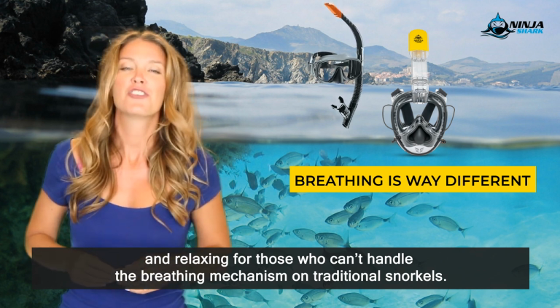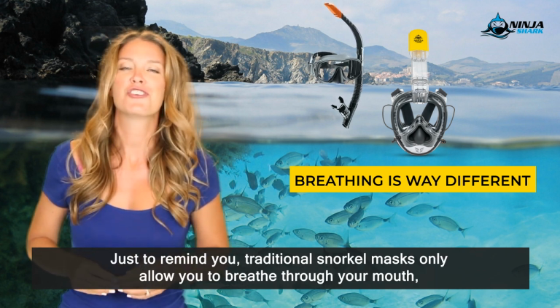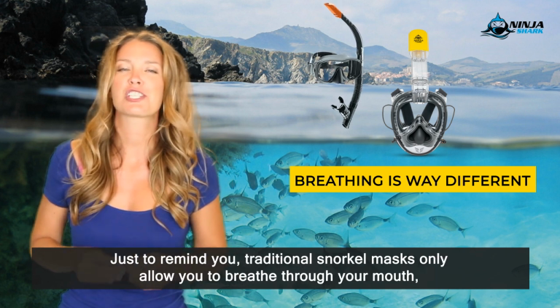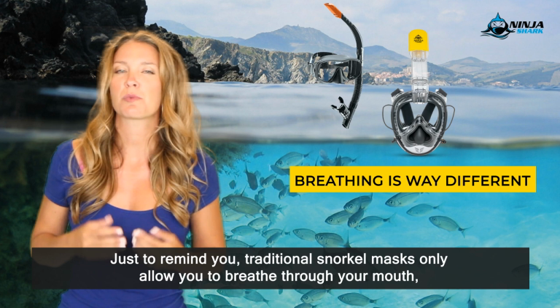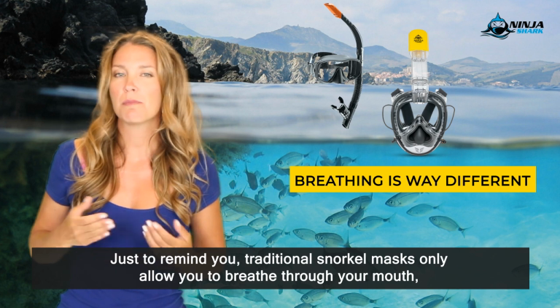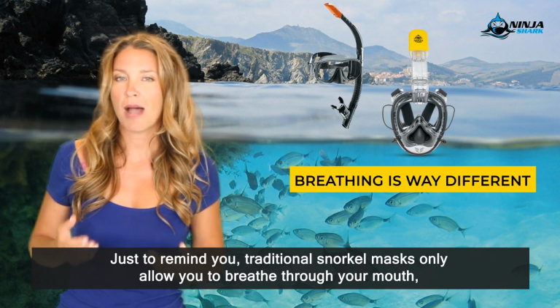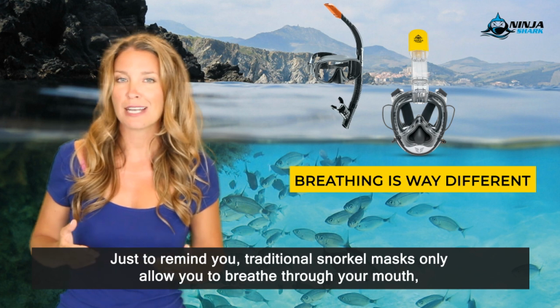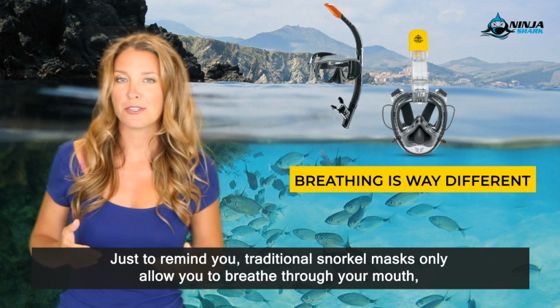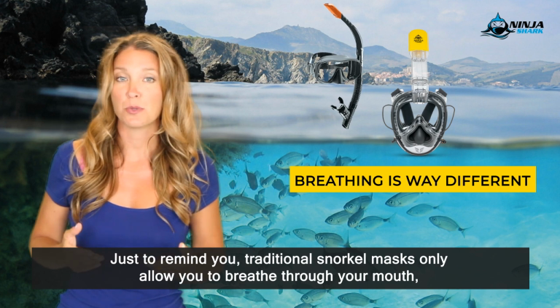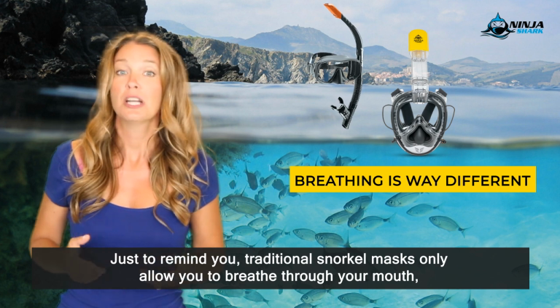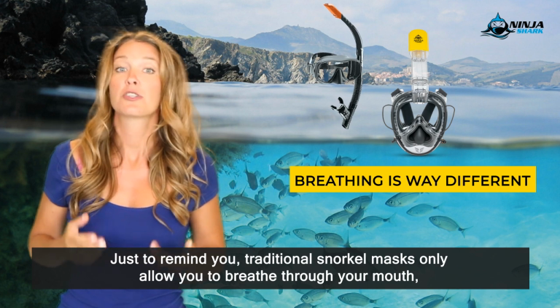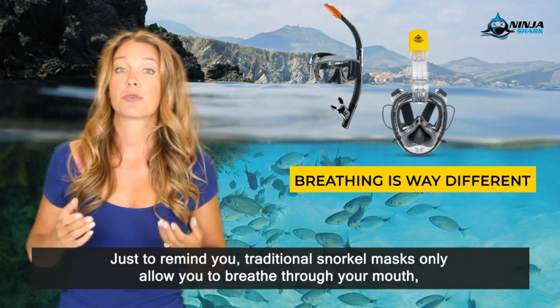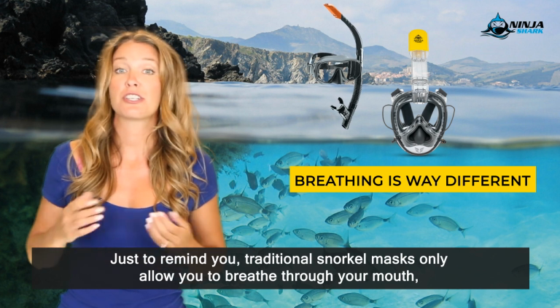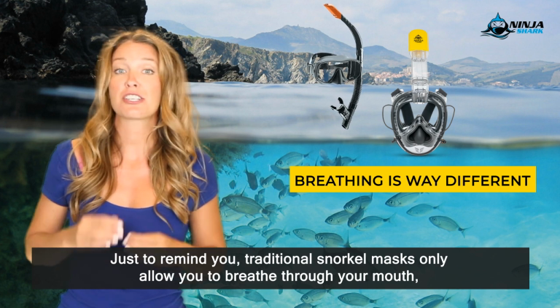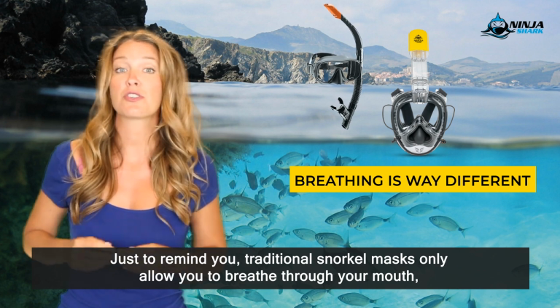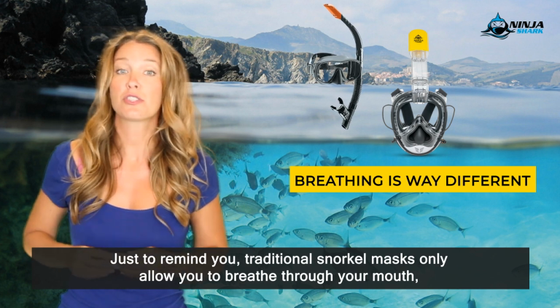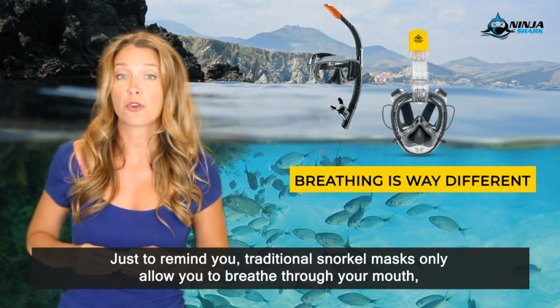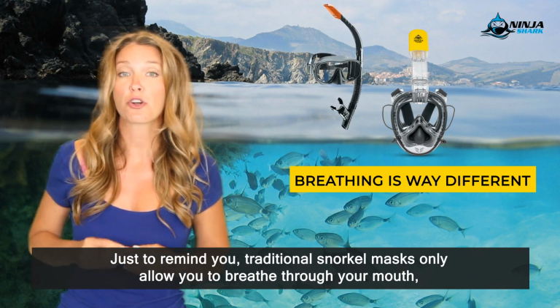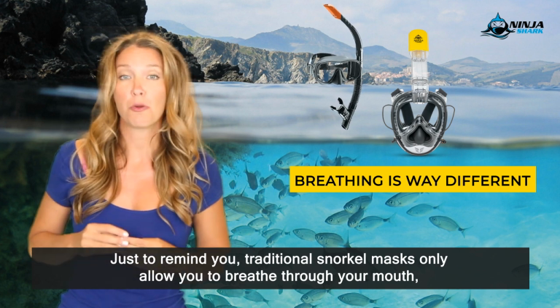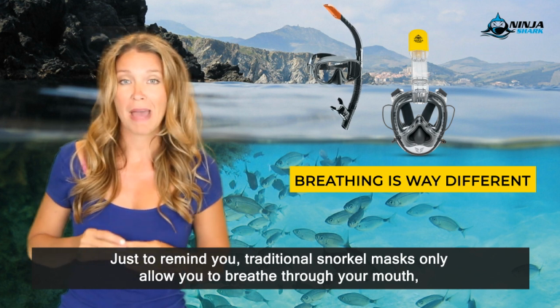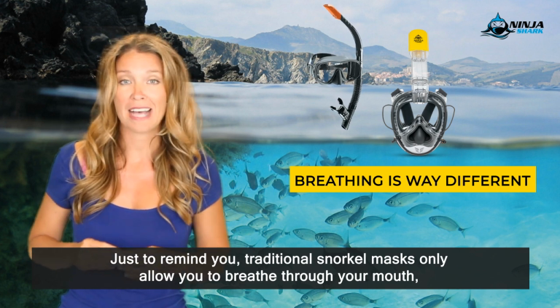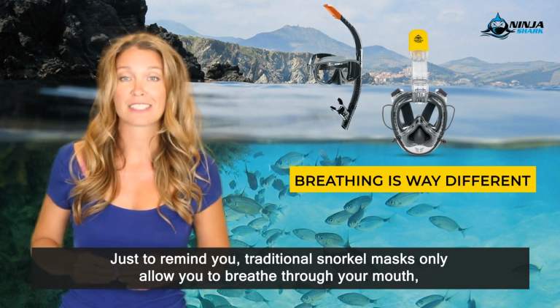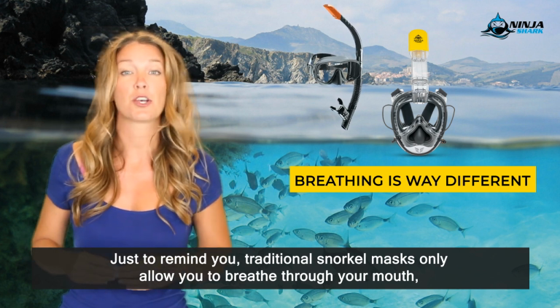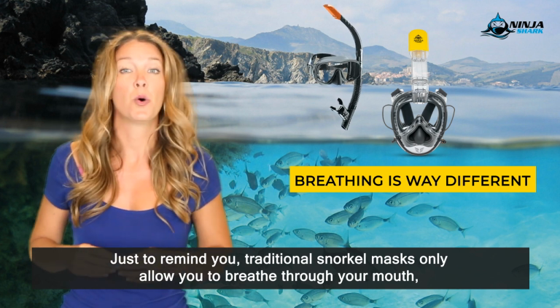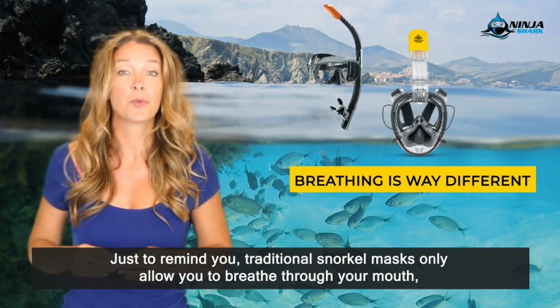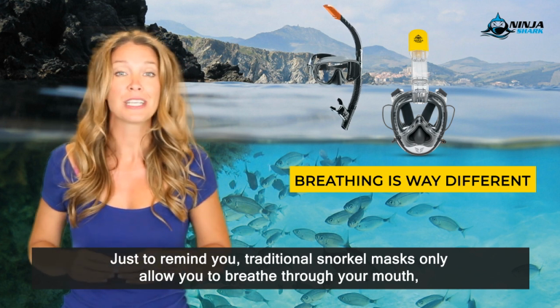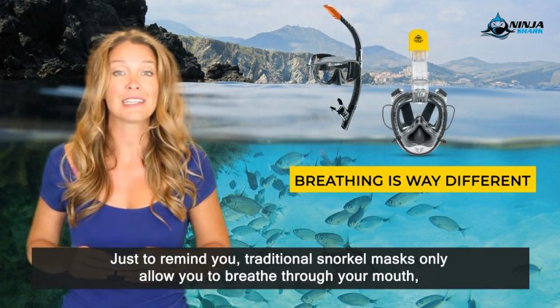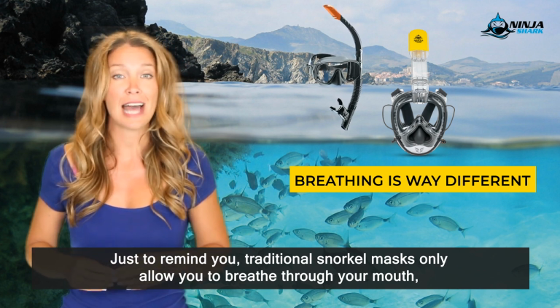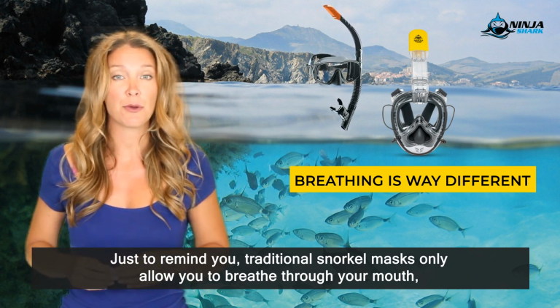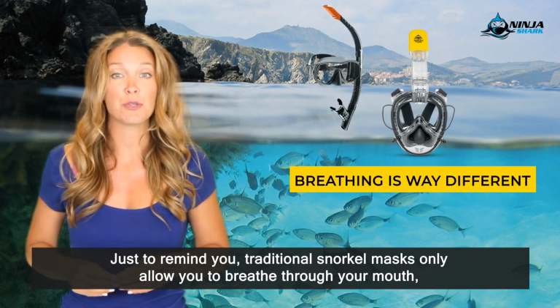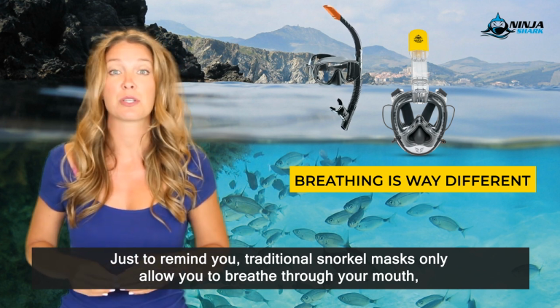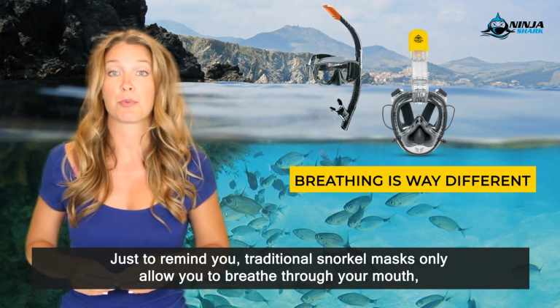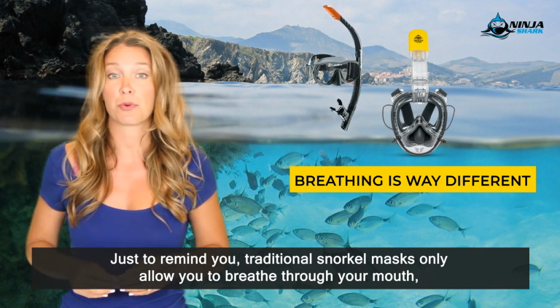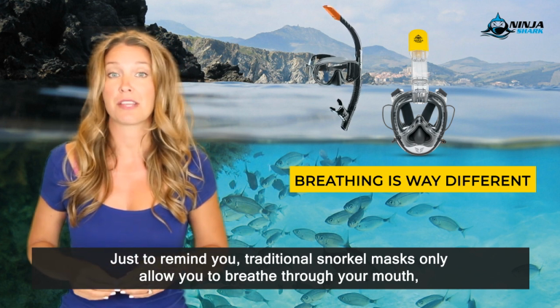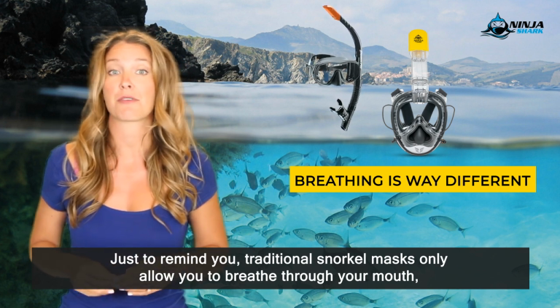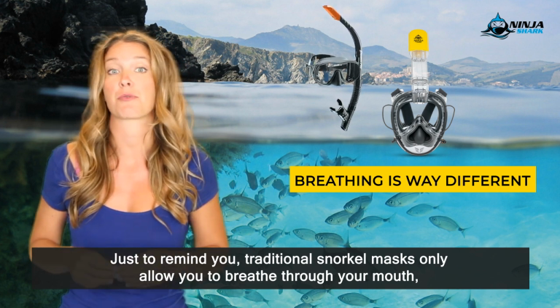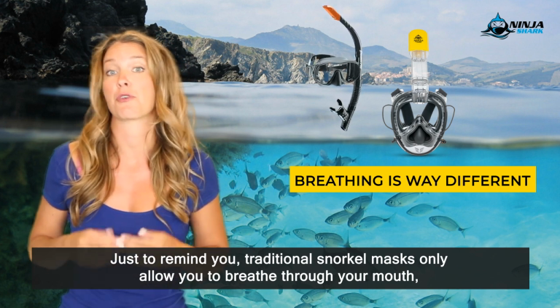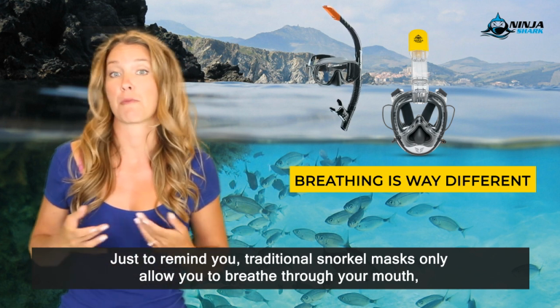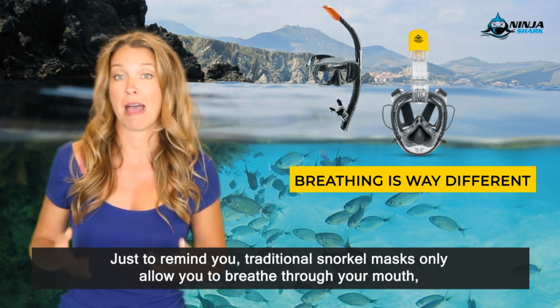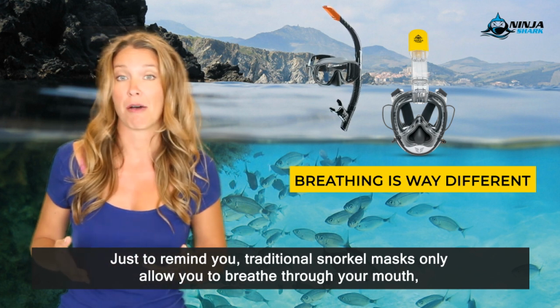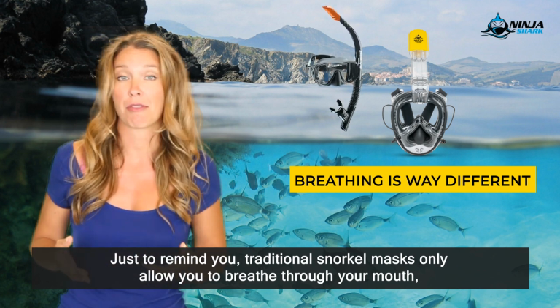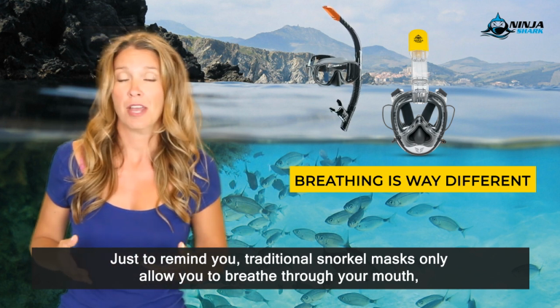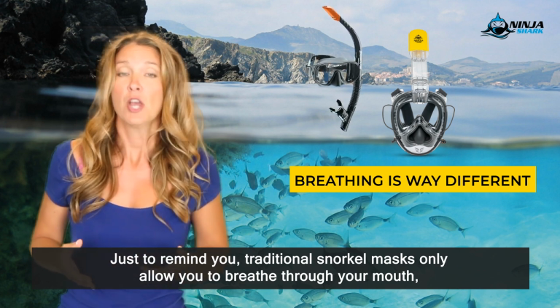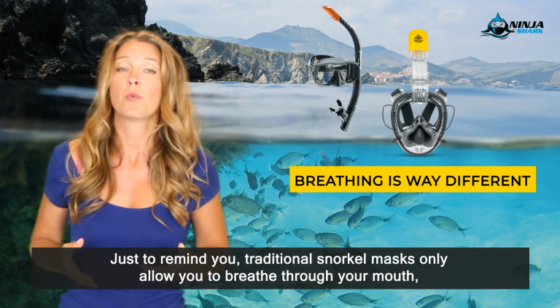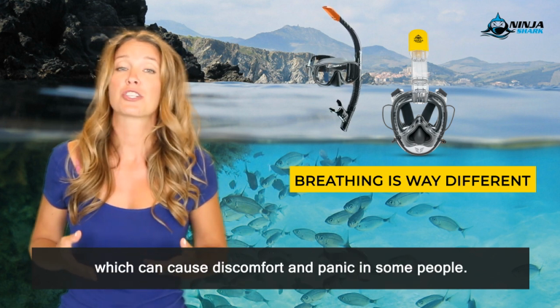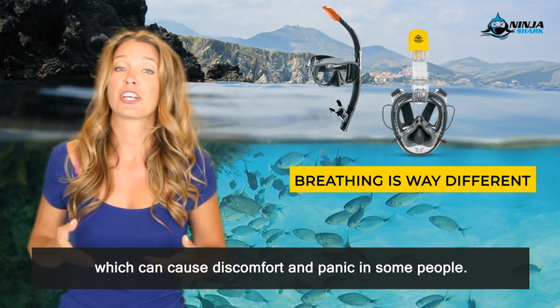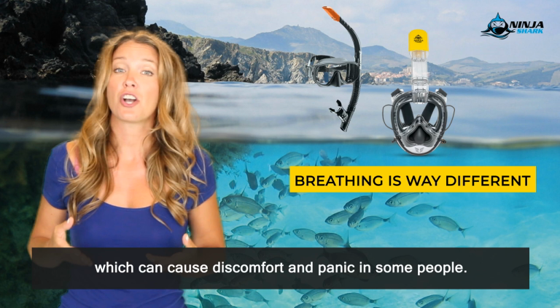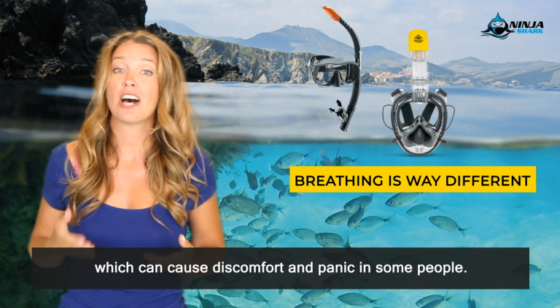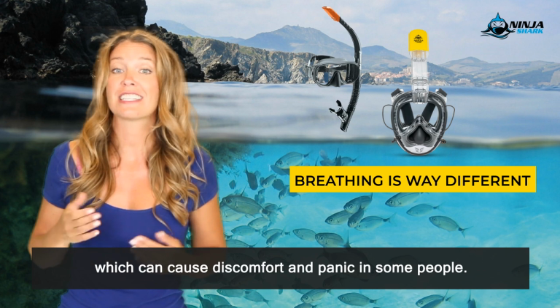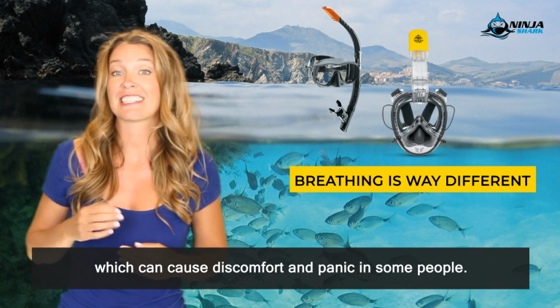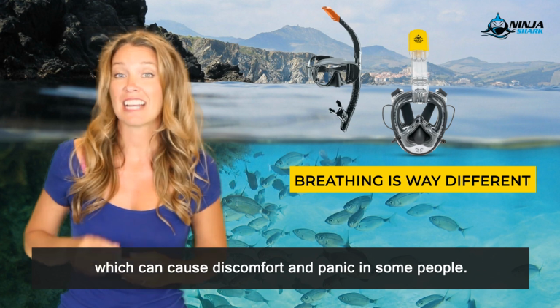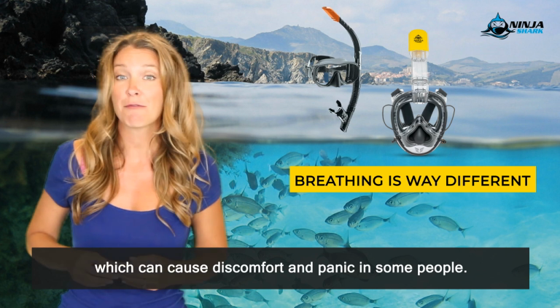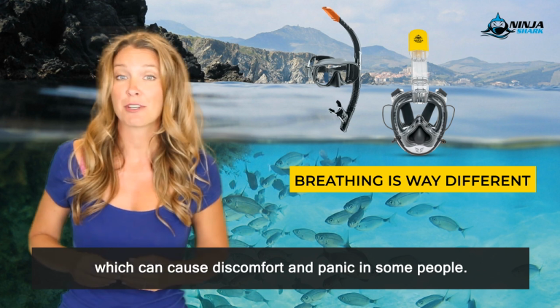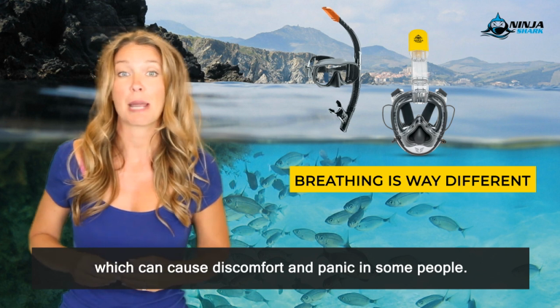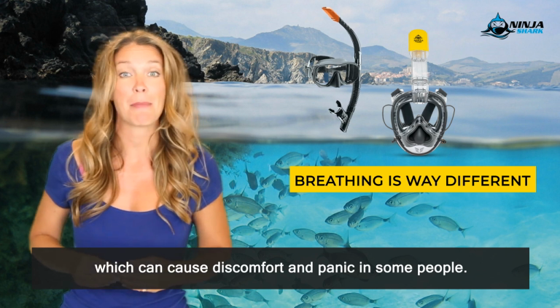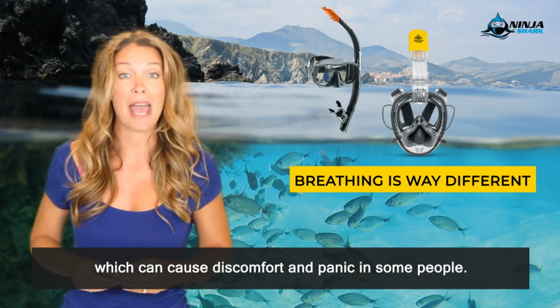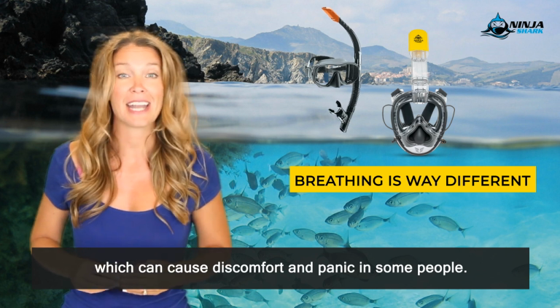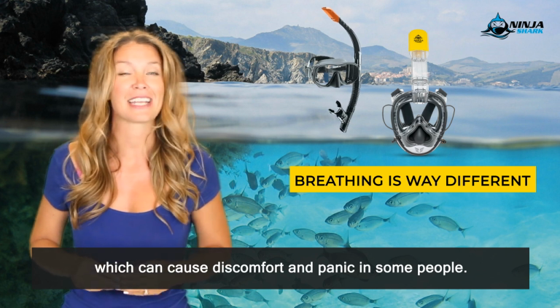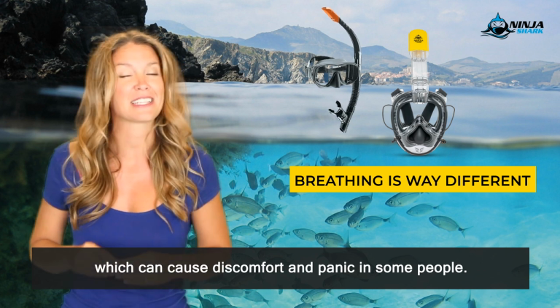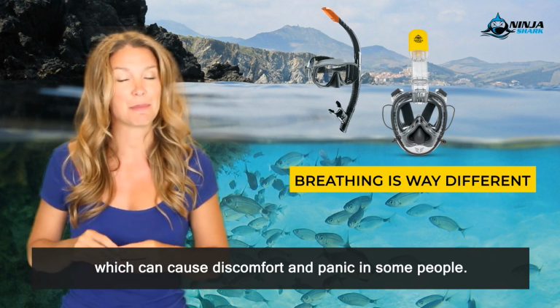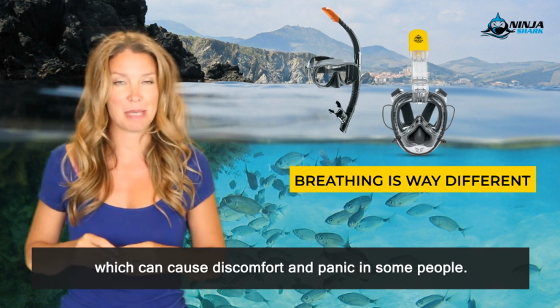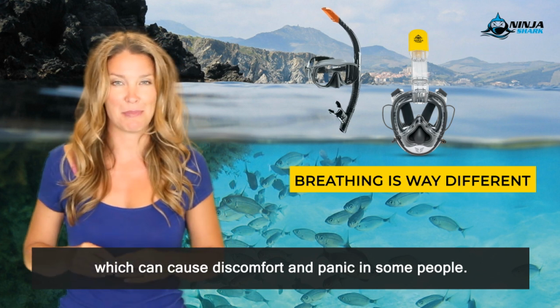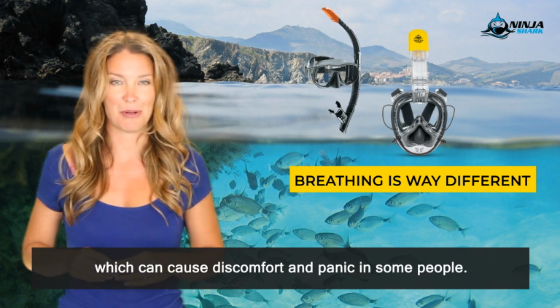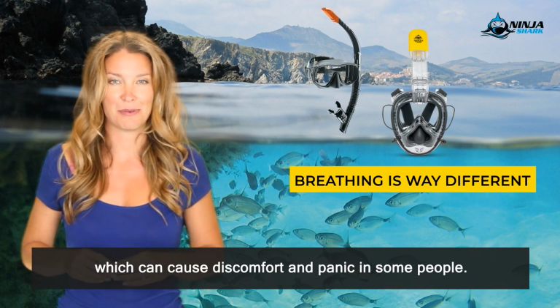Just to remind you, traditional snorkel masks only allow you to breathe through your mouth, which can cause discomfort and panic in some people.